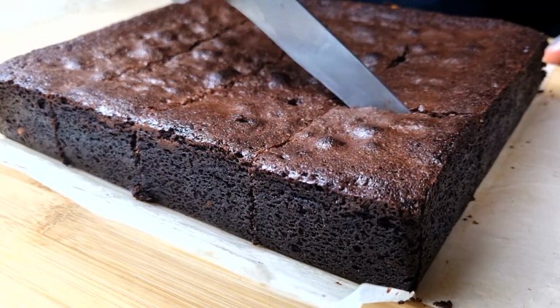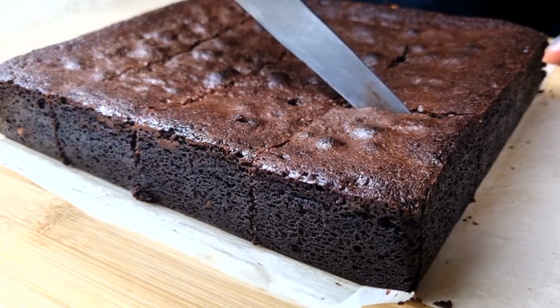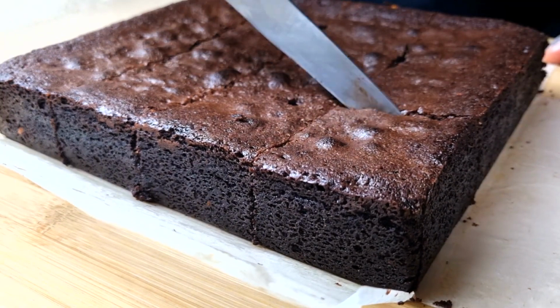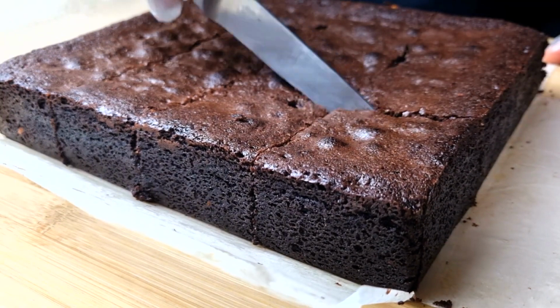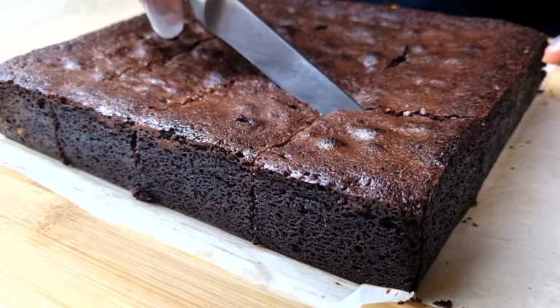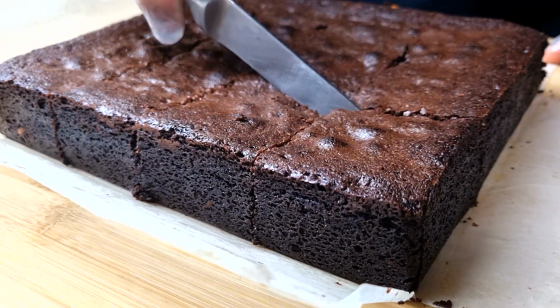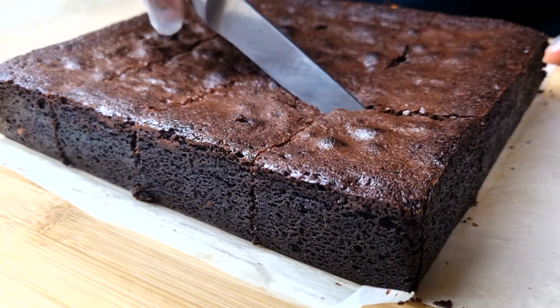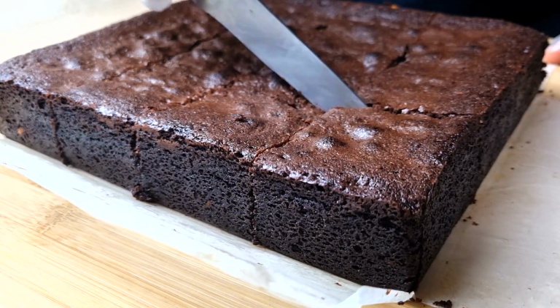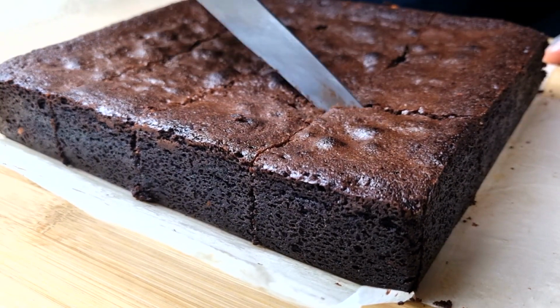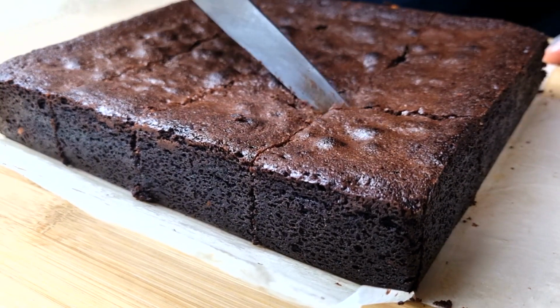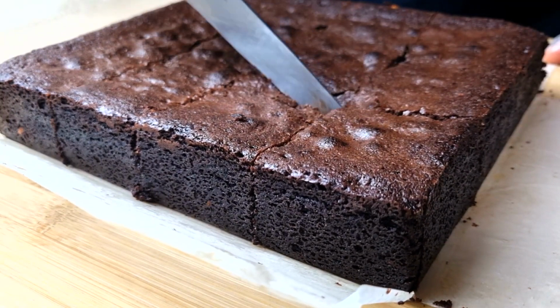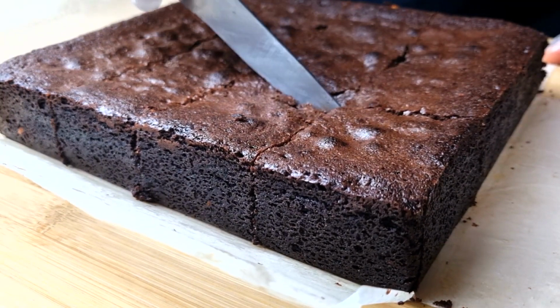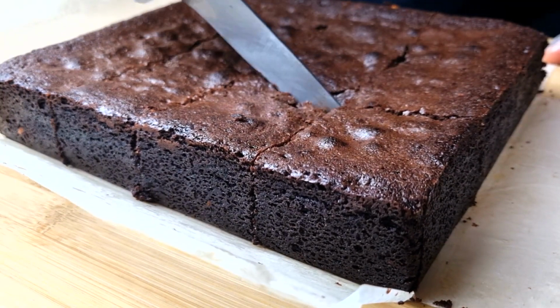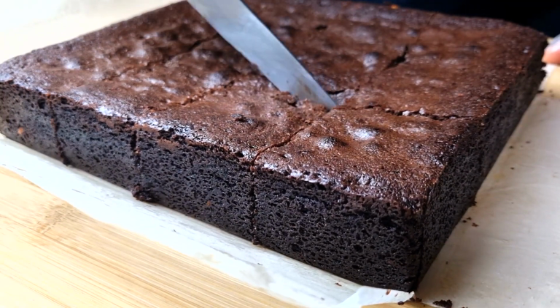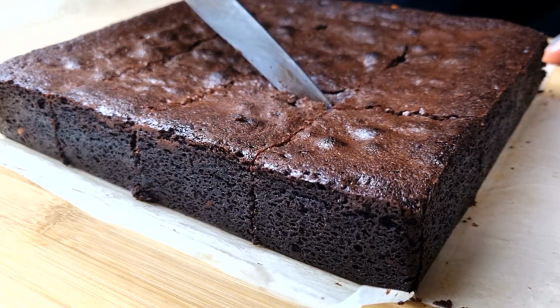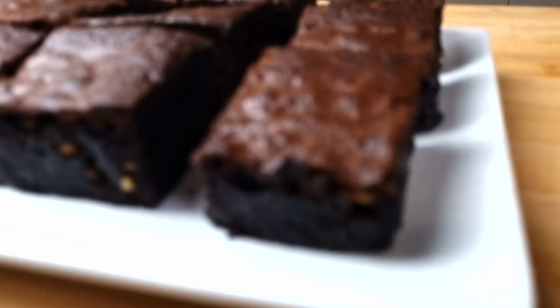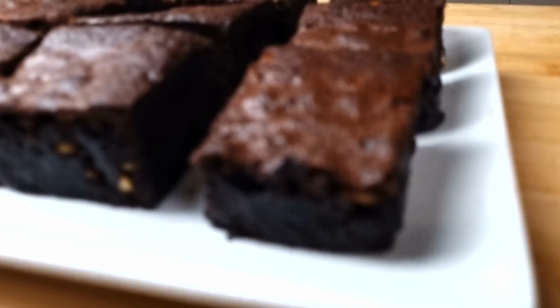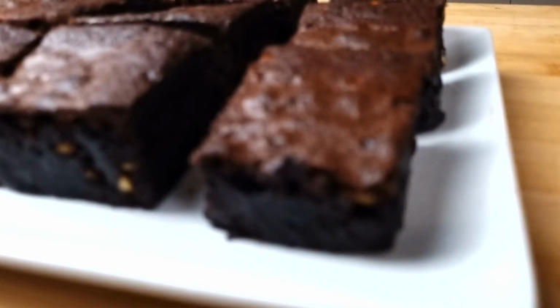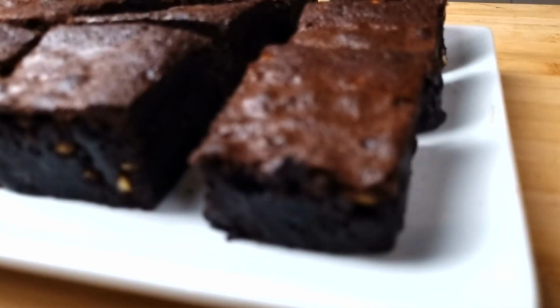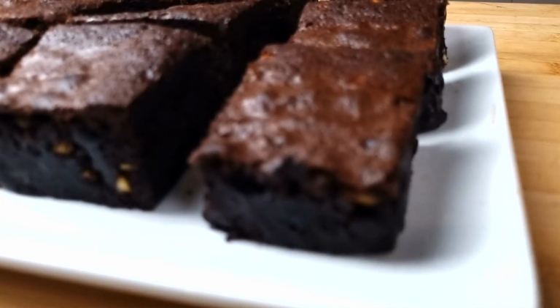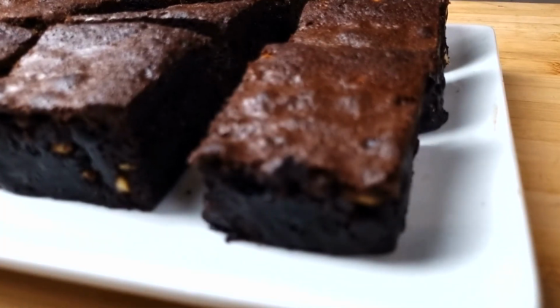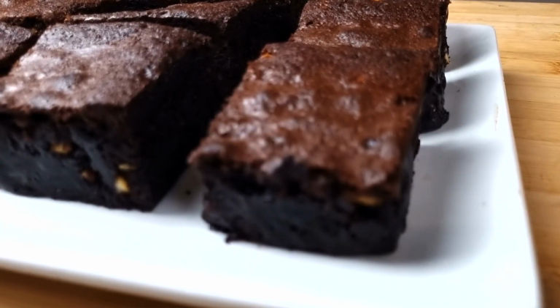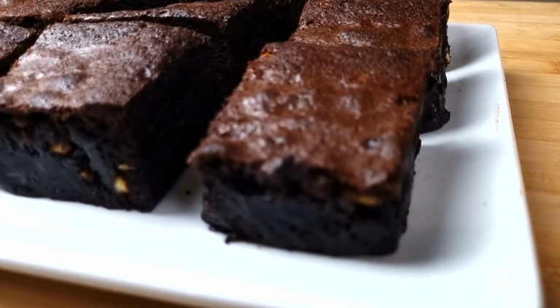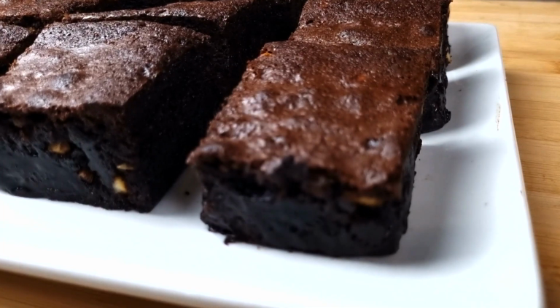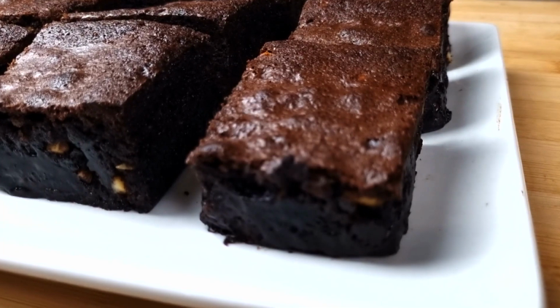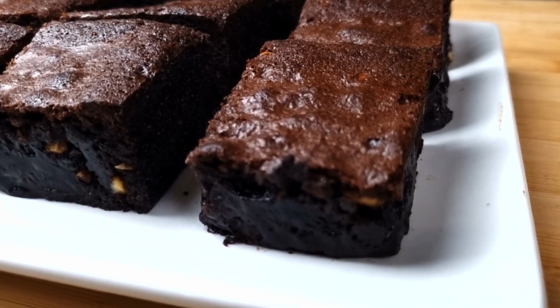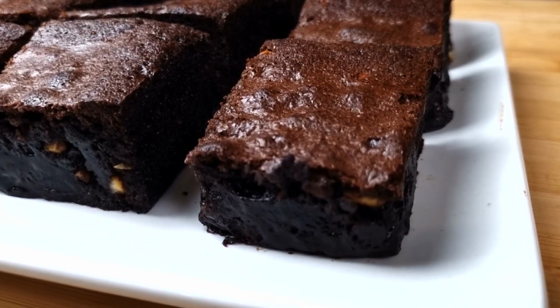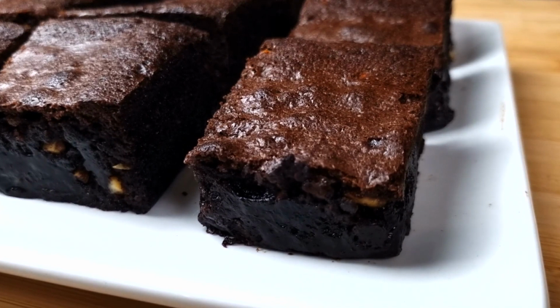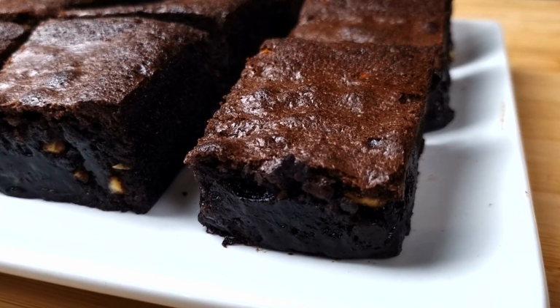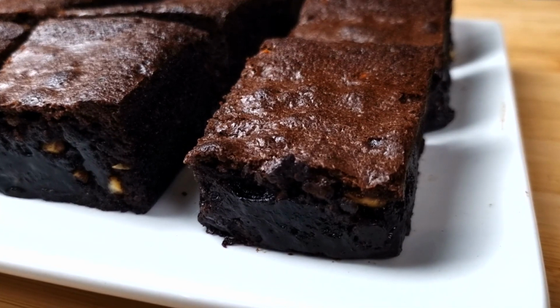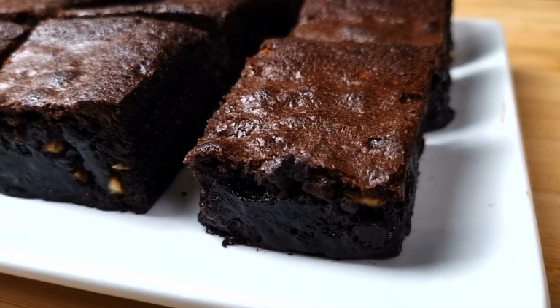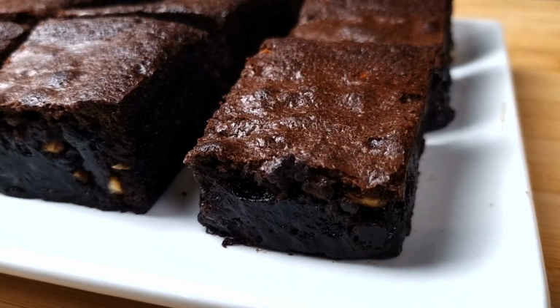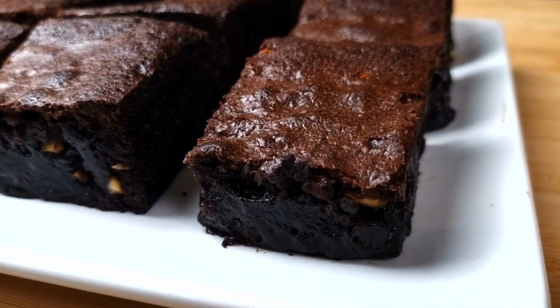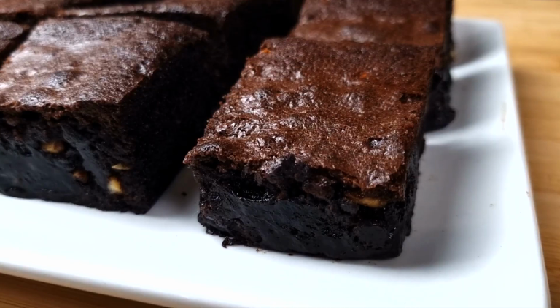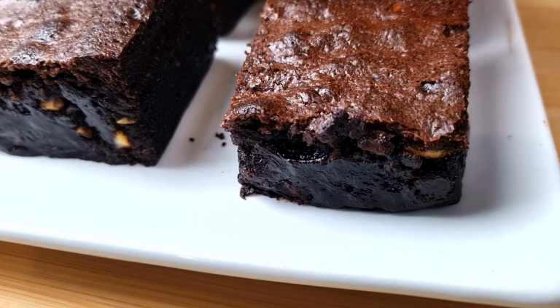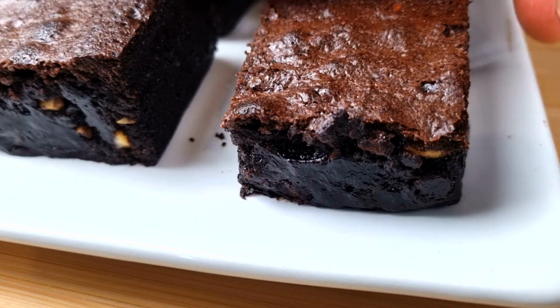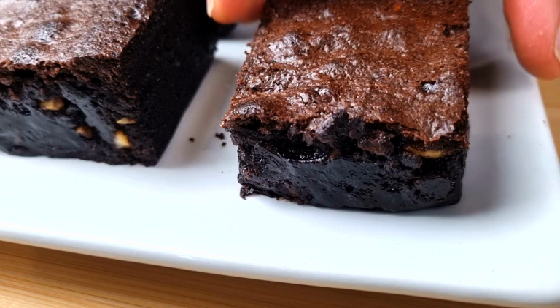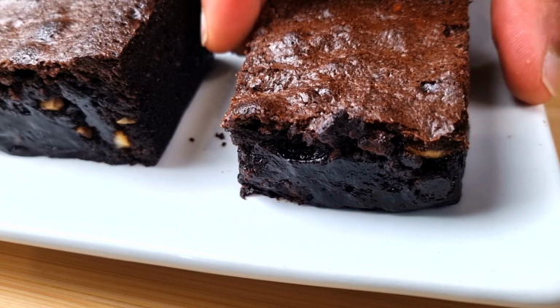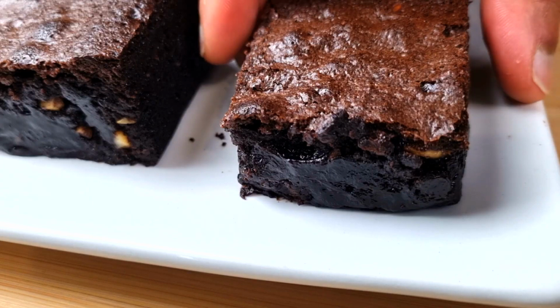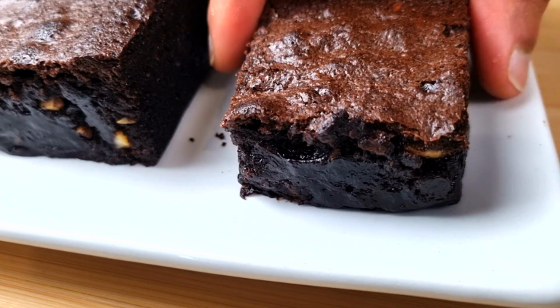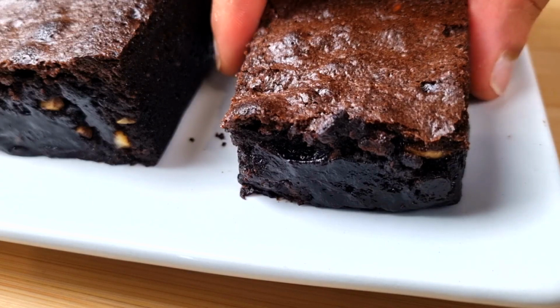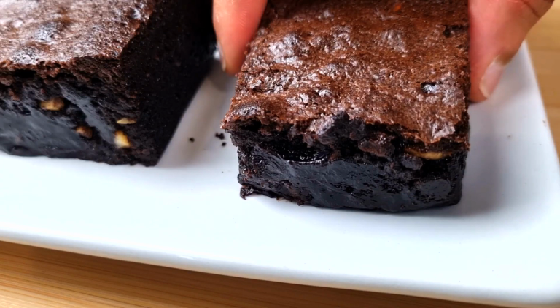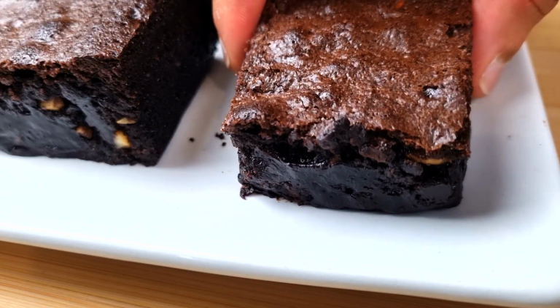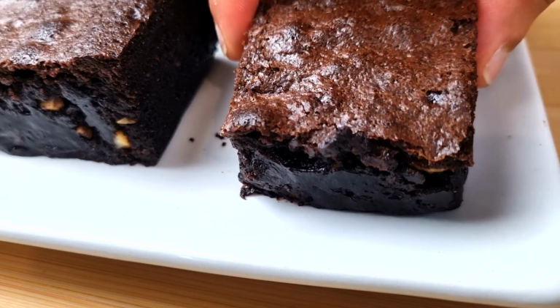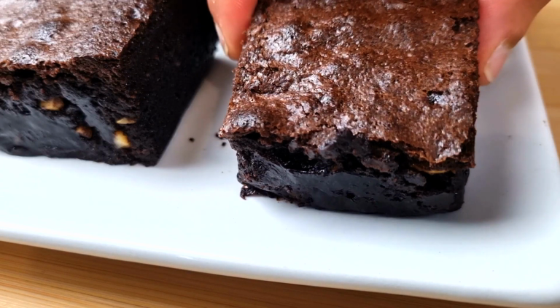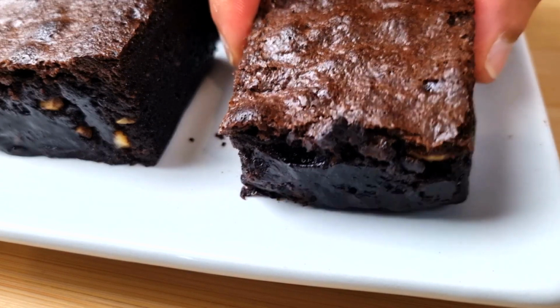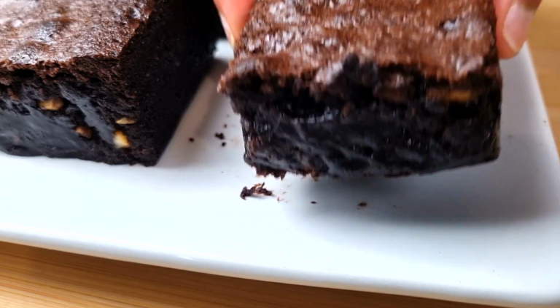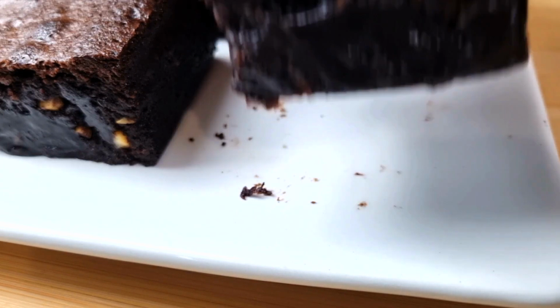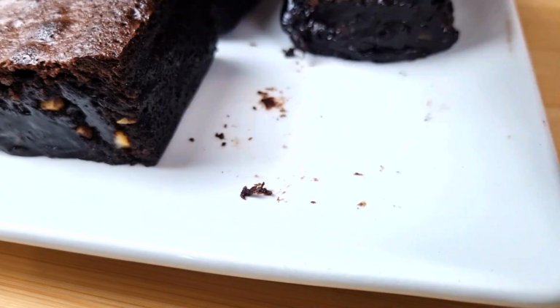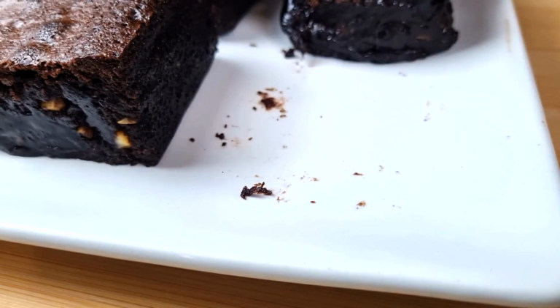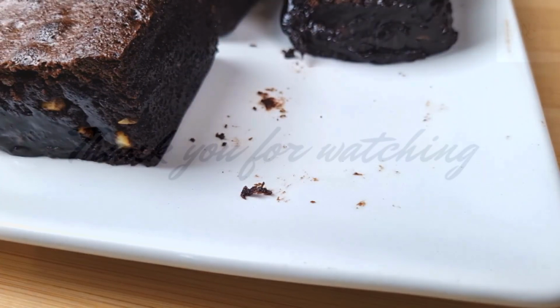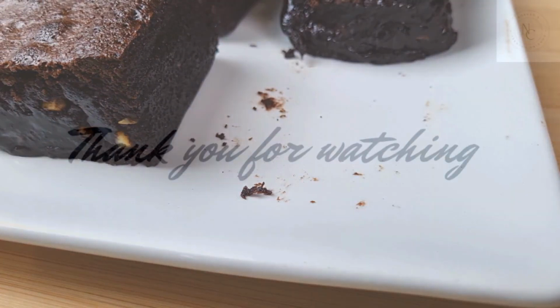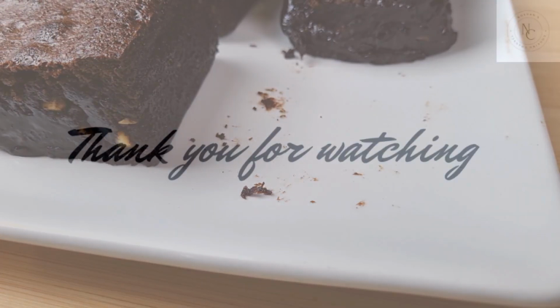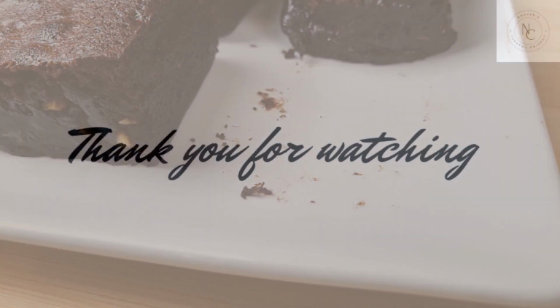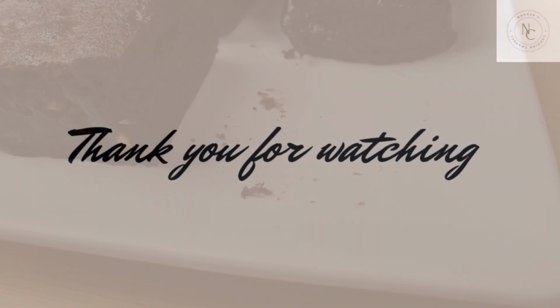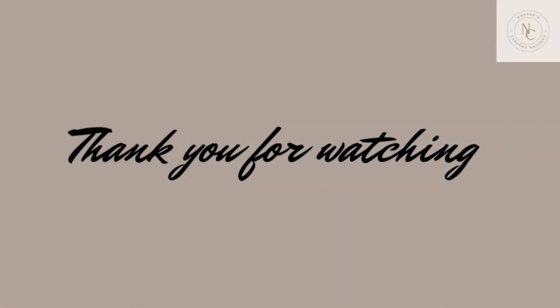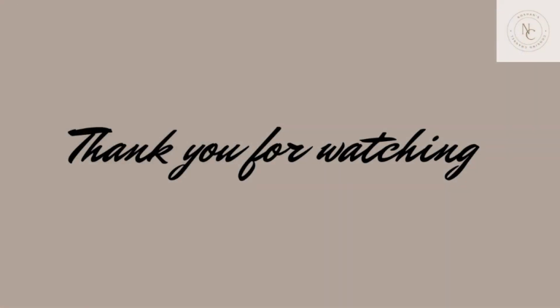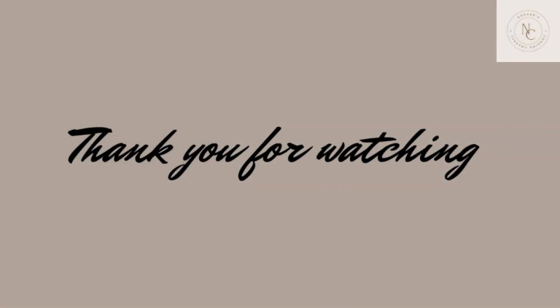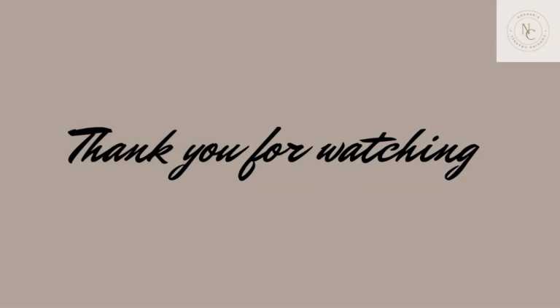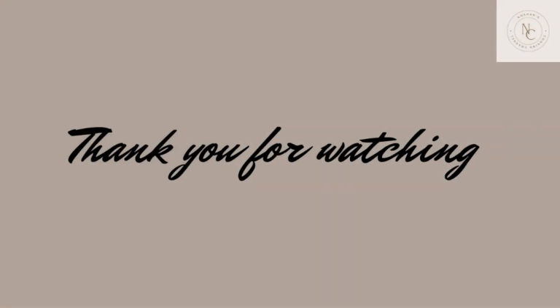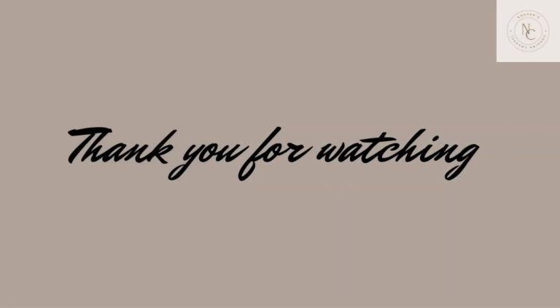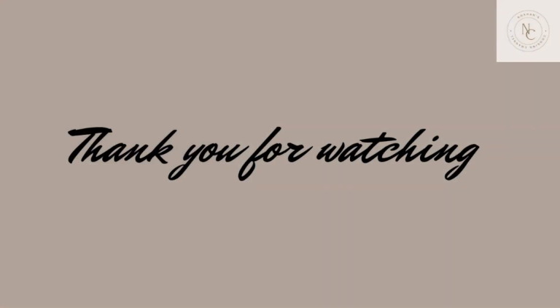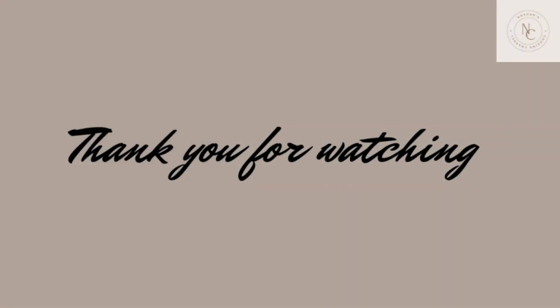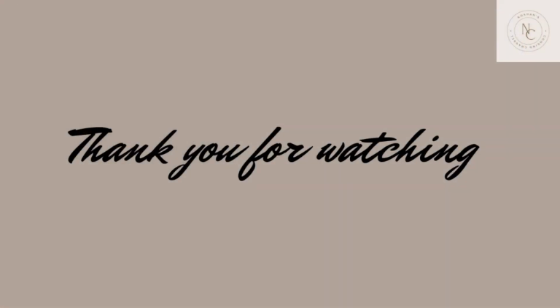The corn is hot, so I'm going to make it. I'm going to make a little bit. I'm going to make it to the oven.